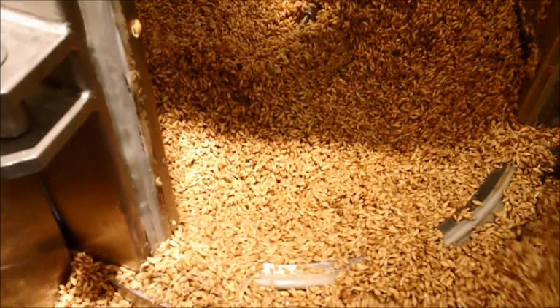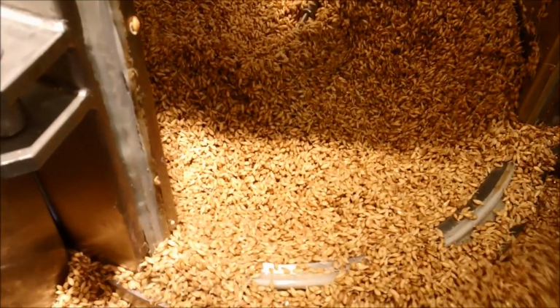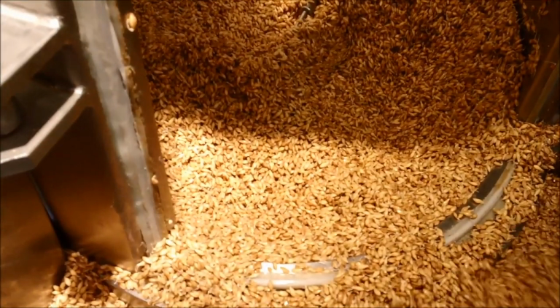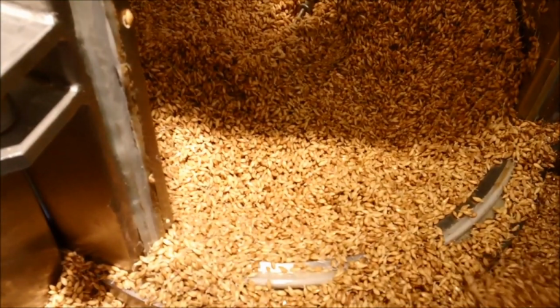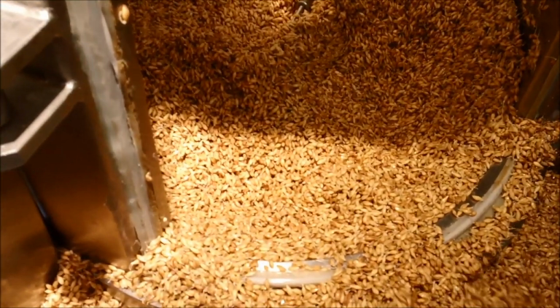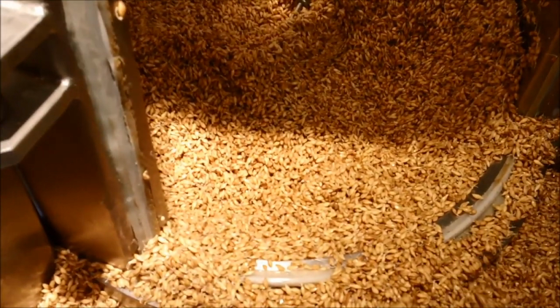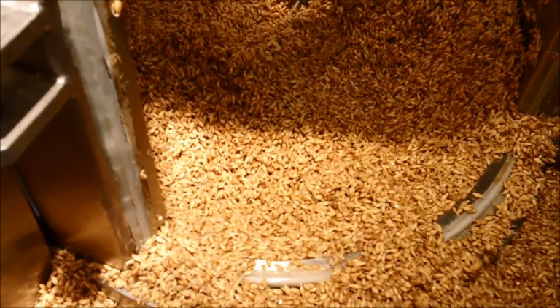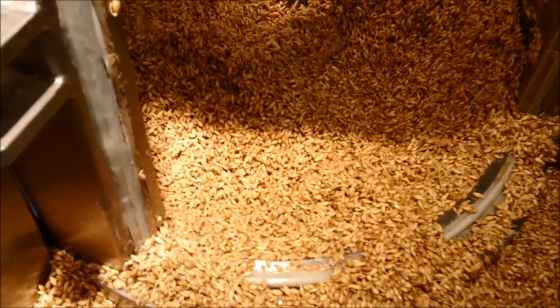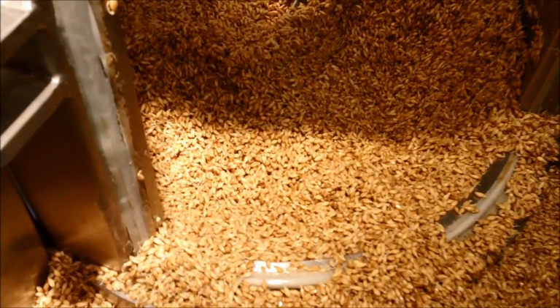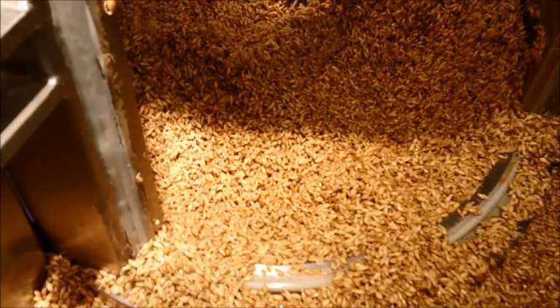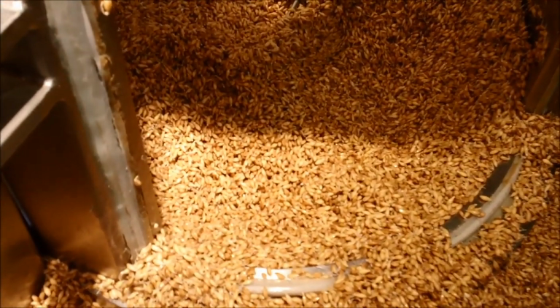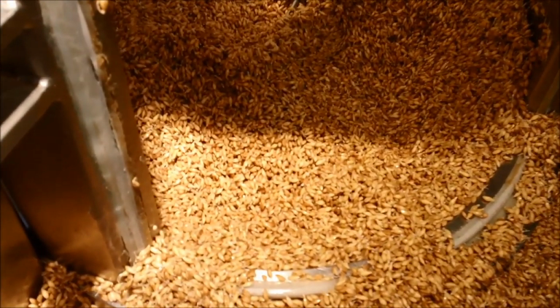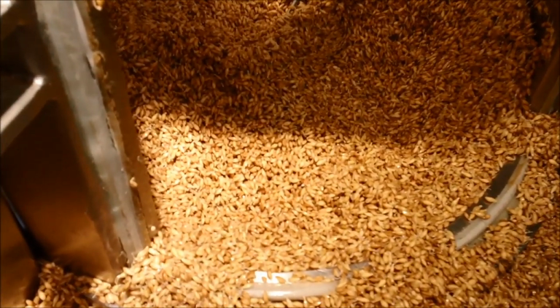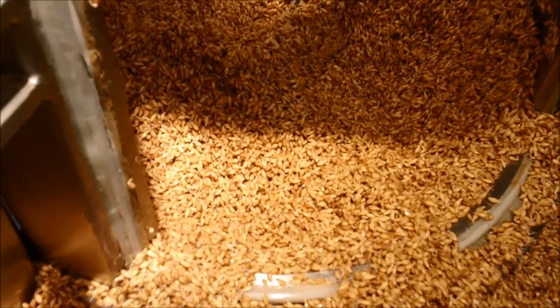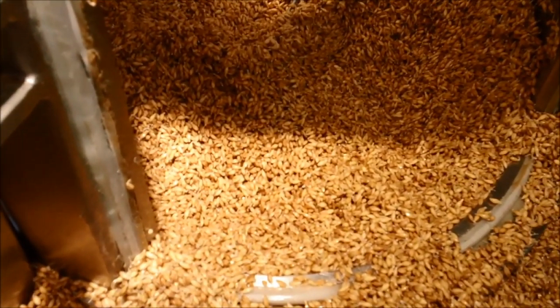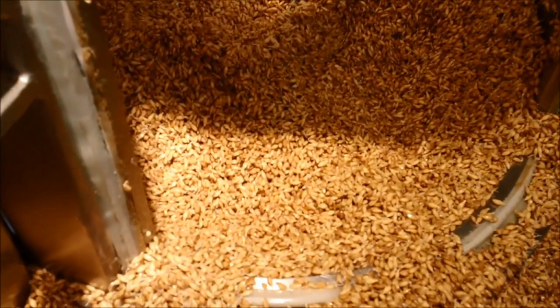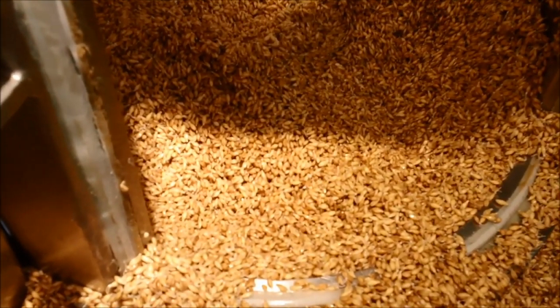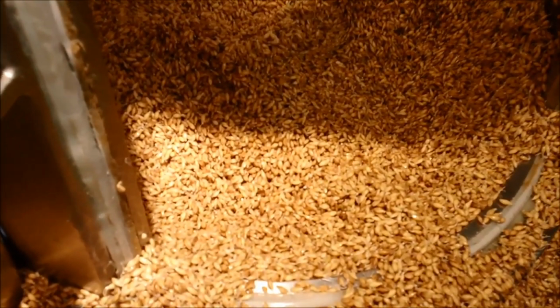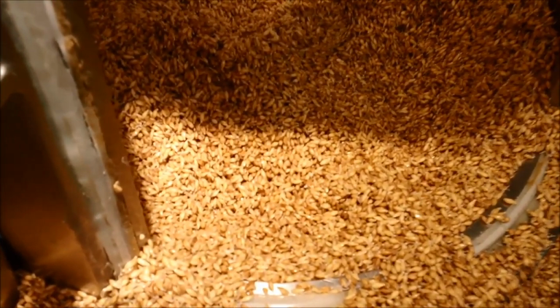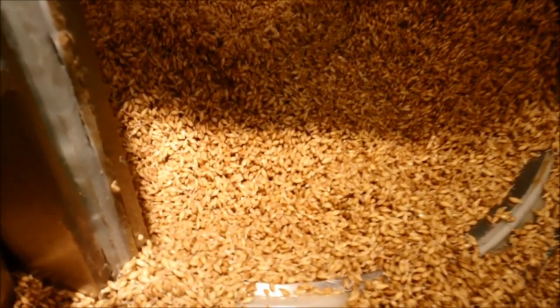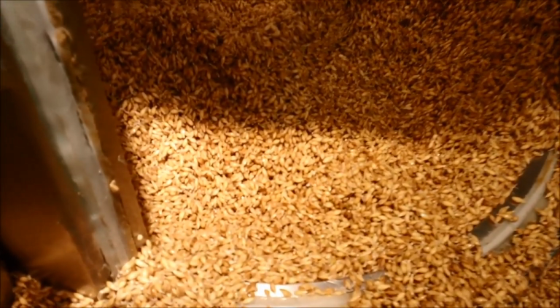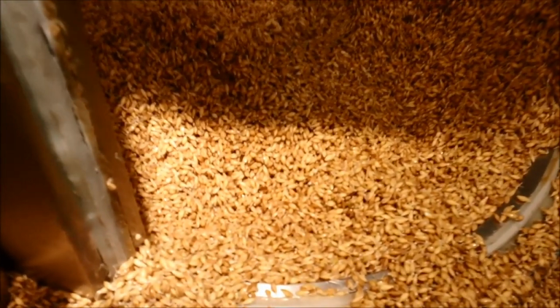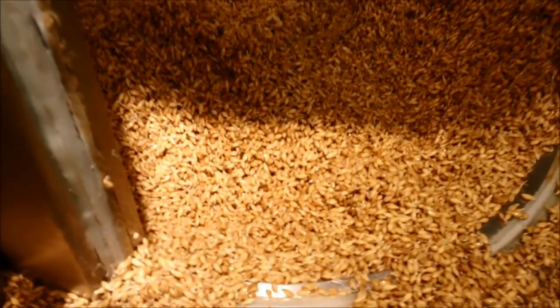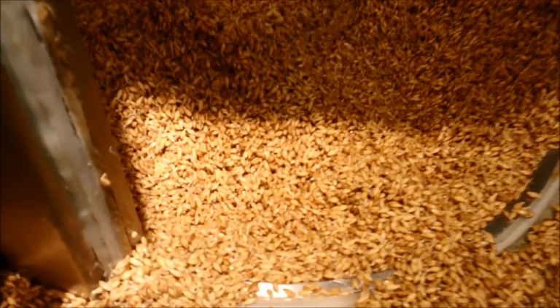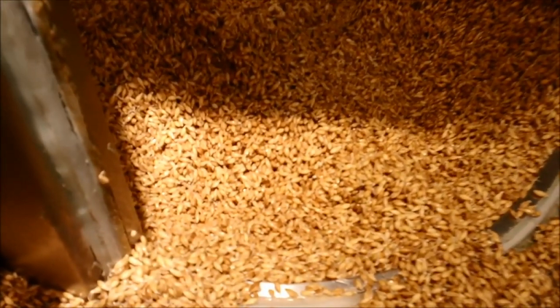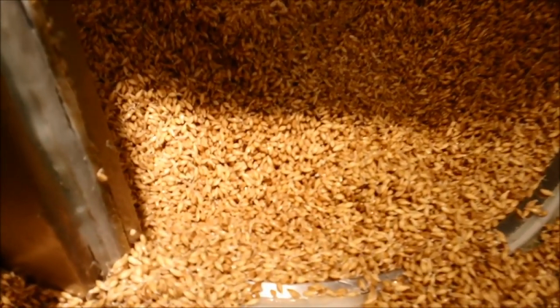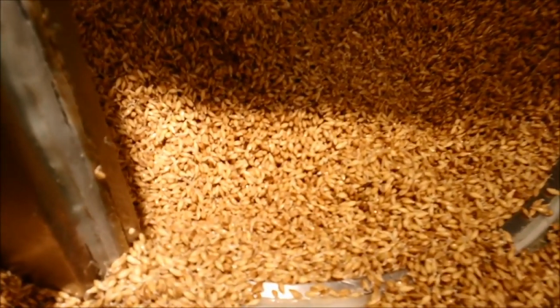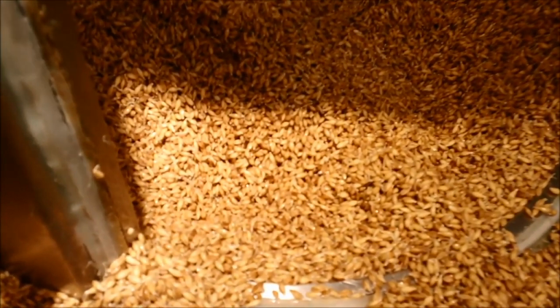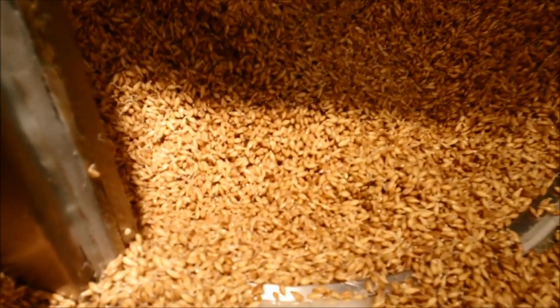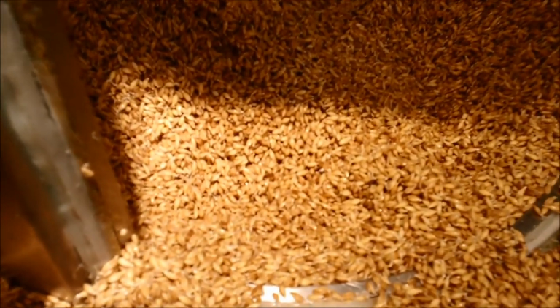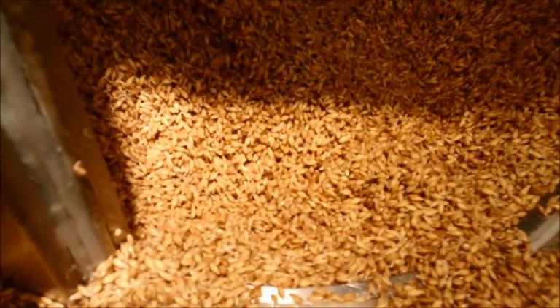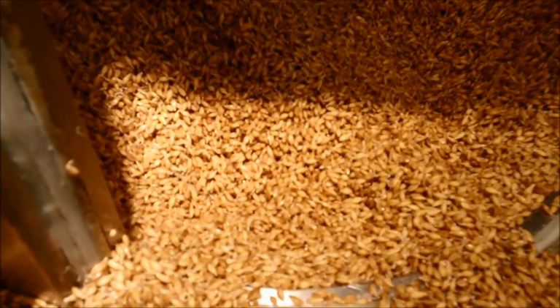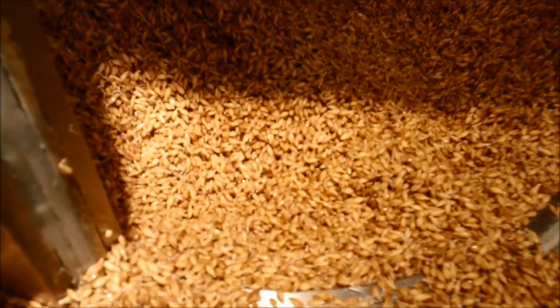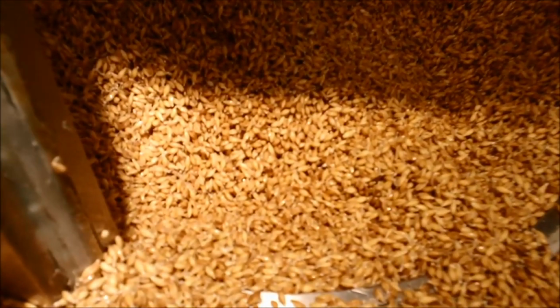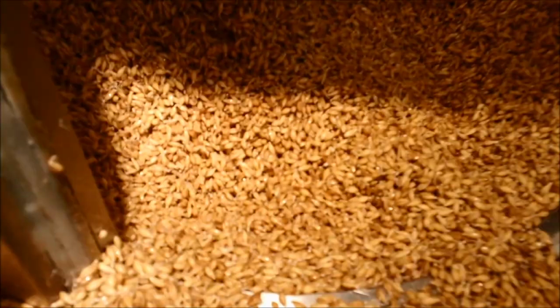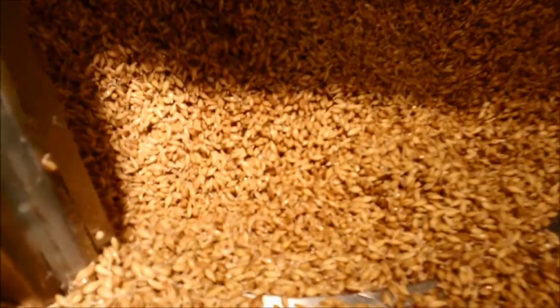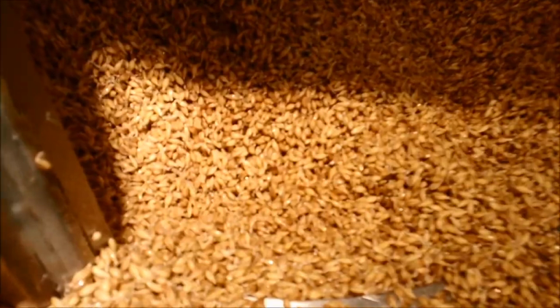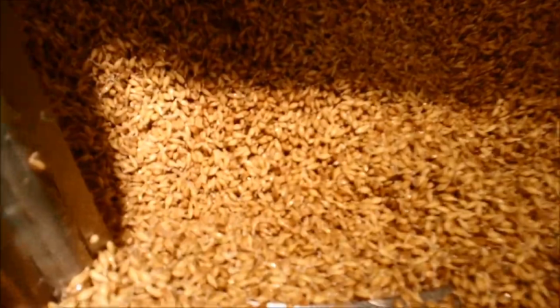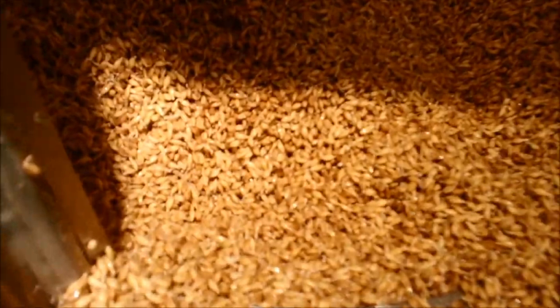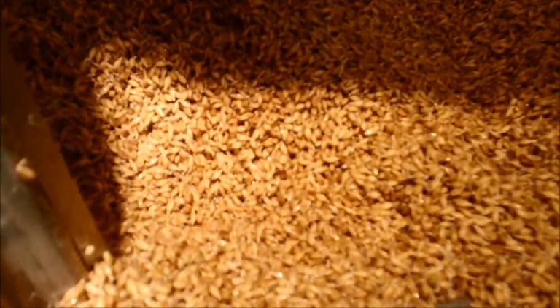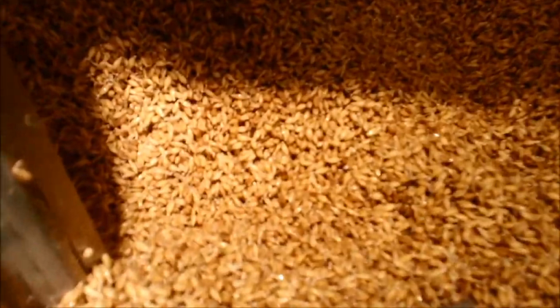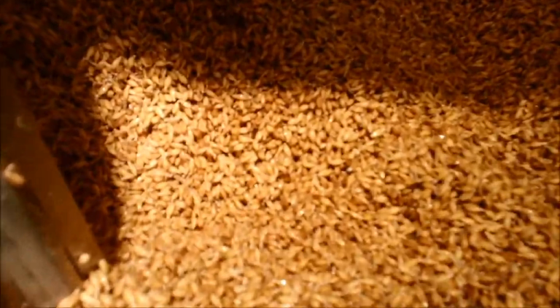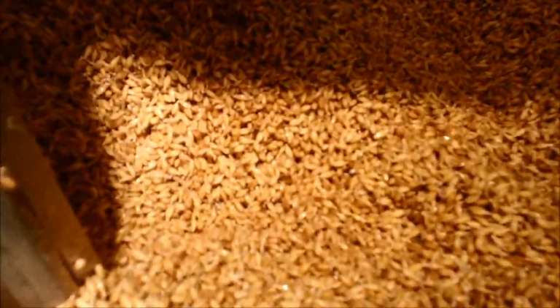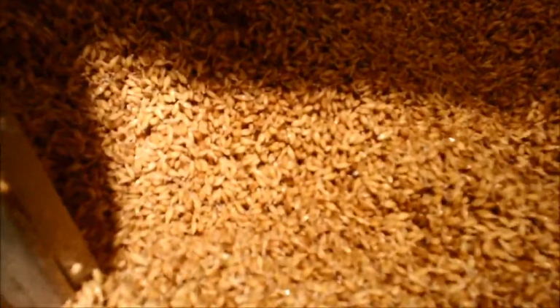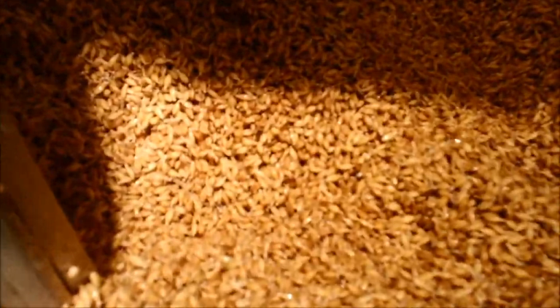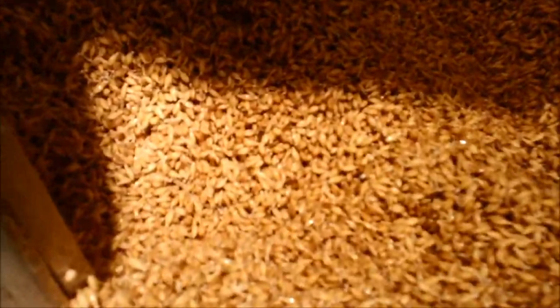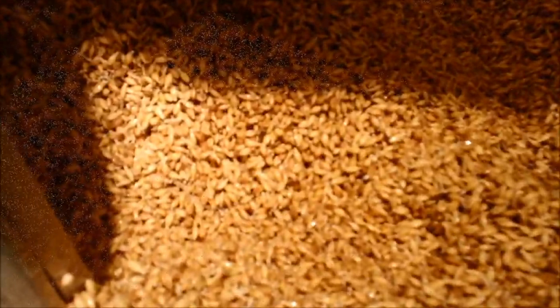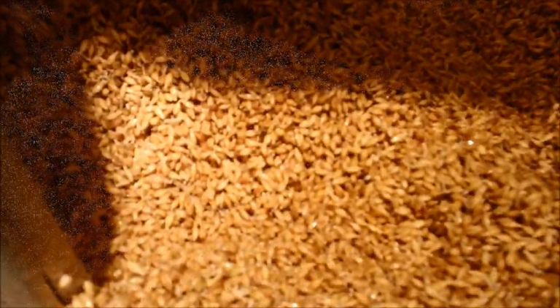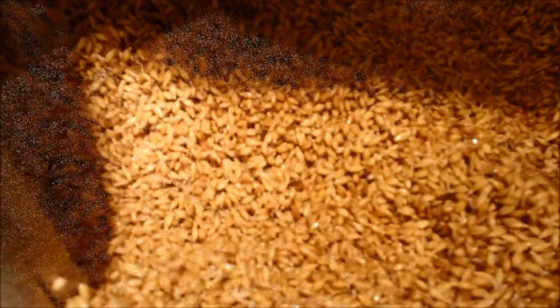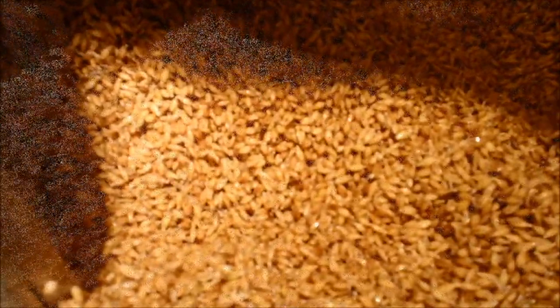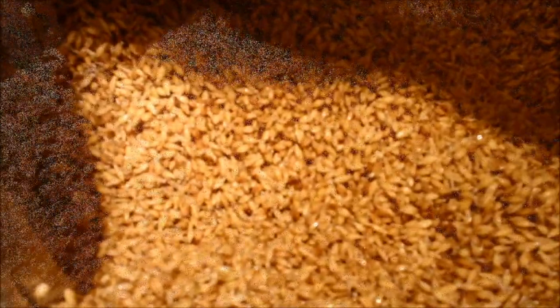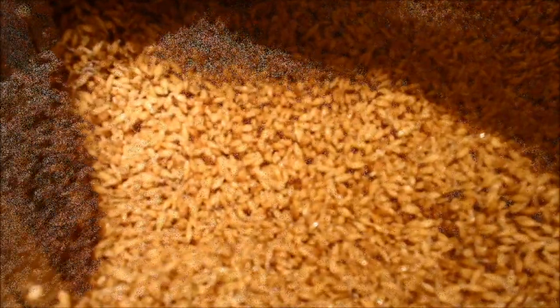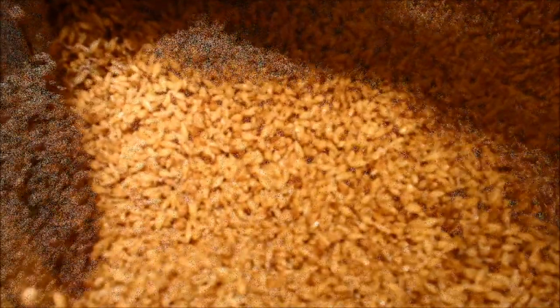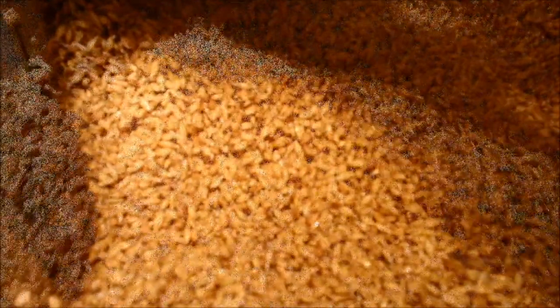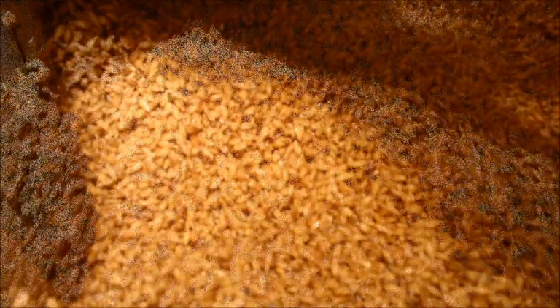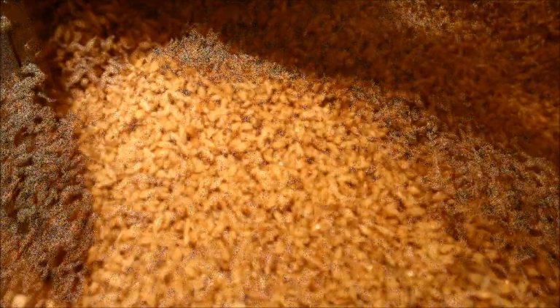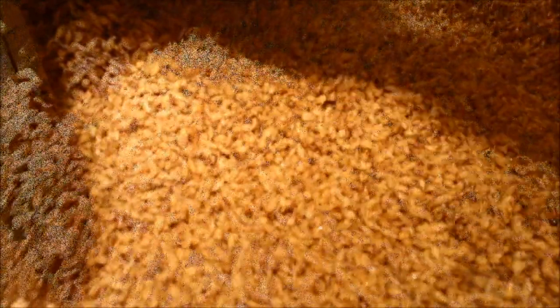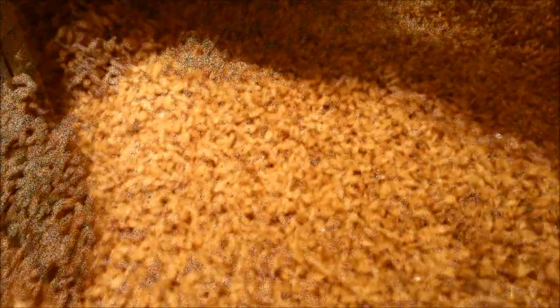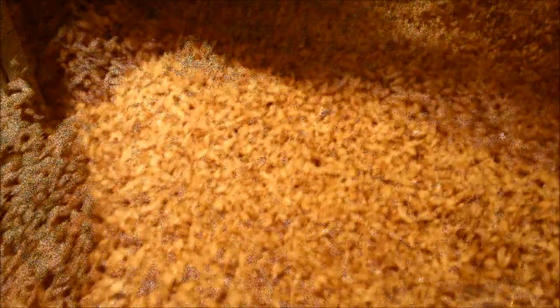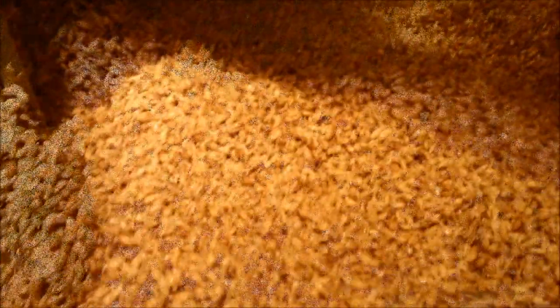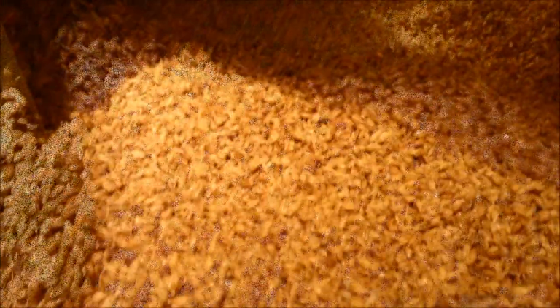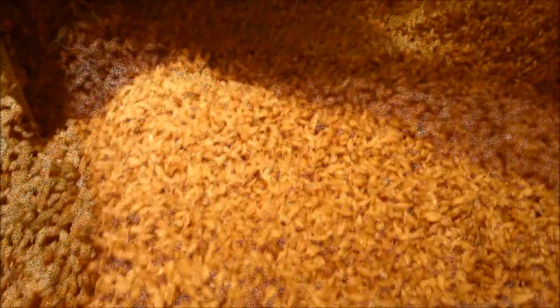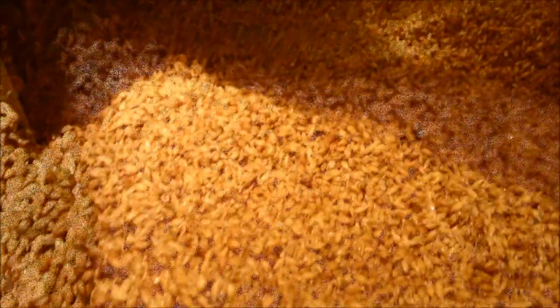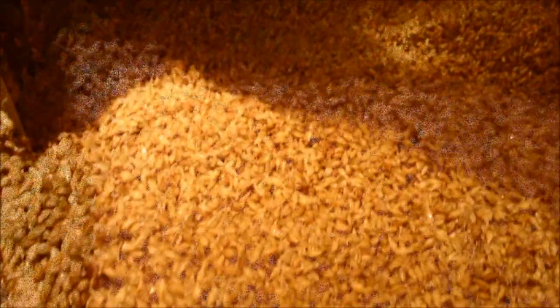By the end of the steeping process, more than 95% of the barley kernels should show clear signs of chitting. At that stage, the barley is ready to be transferred to the germination vessel.